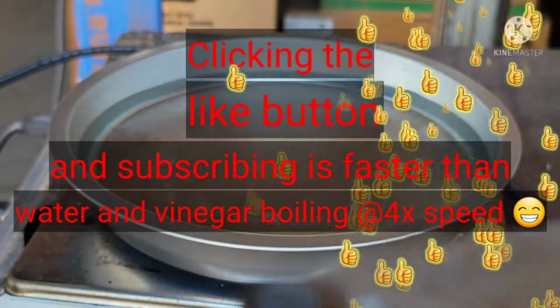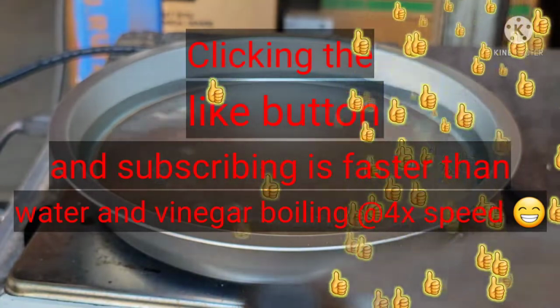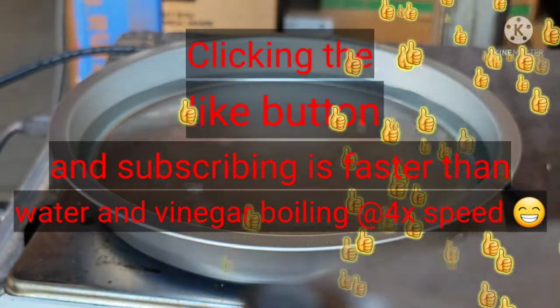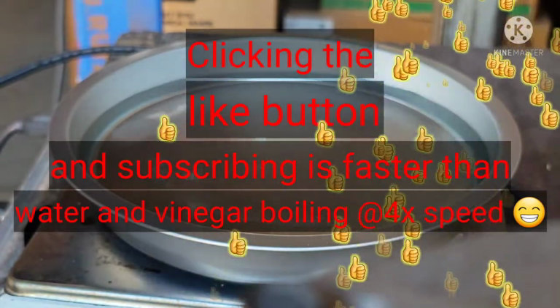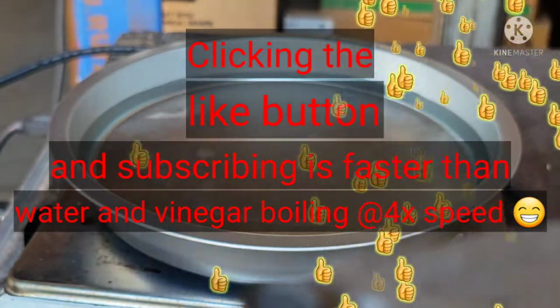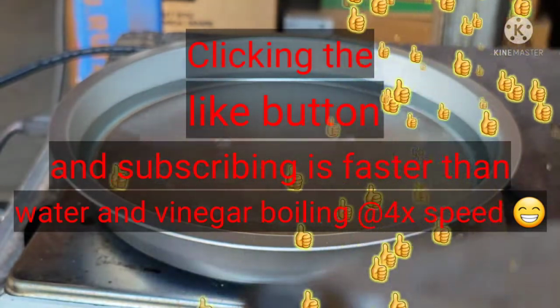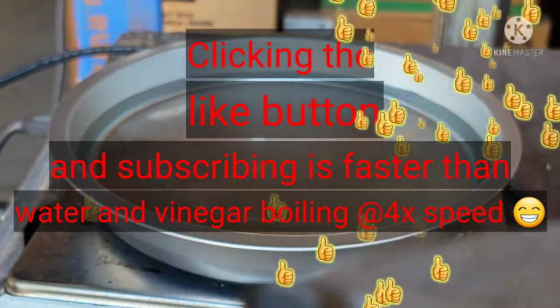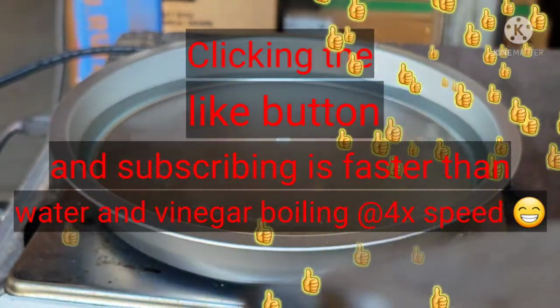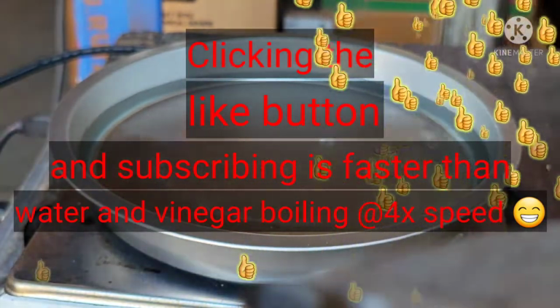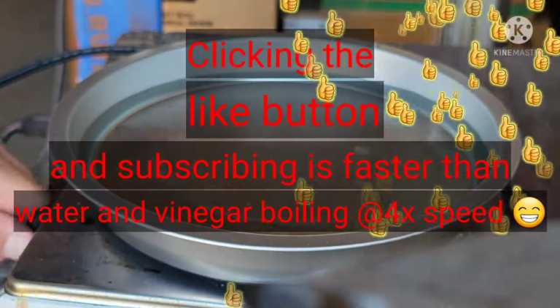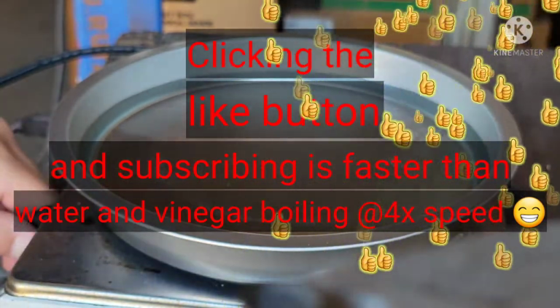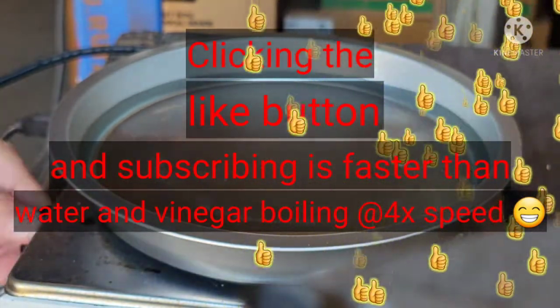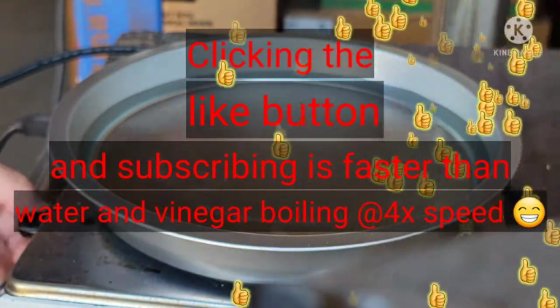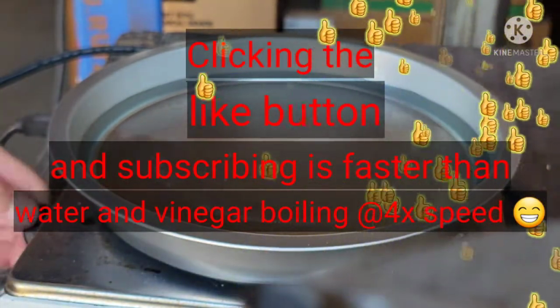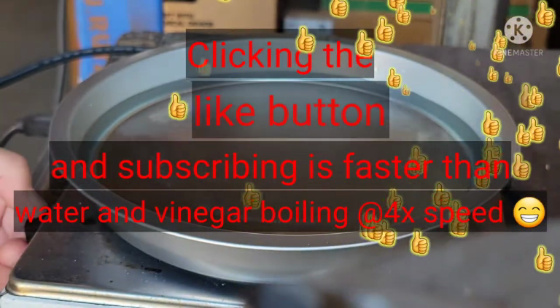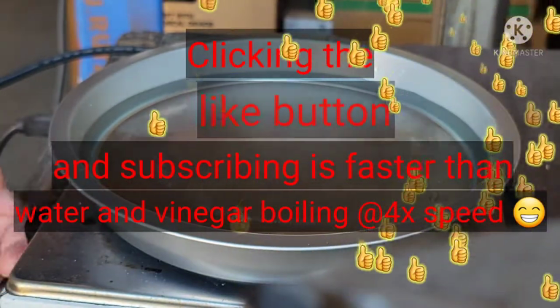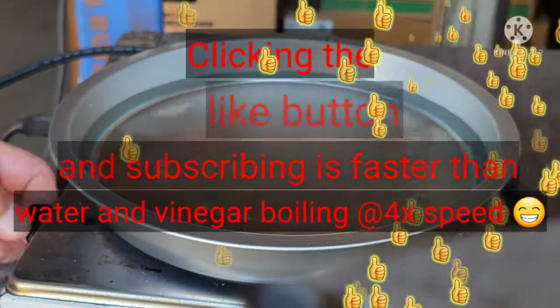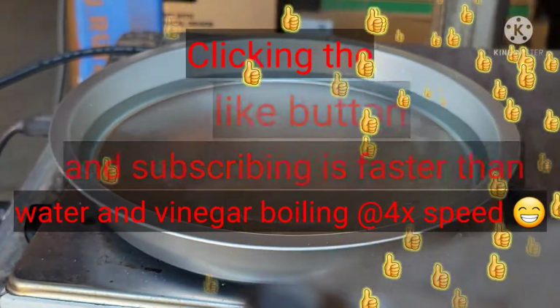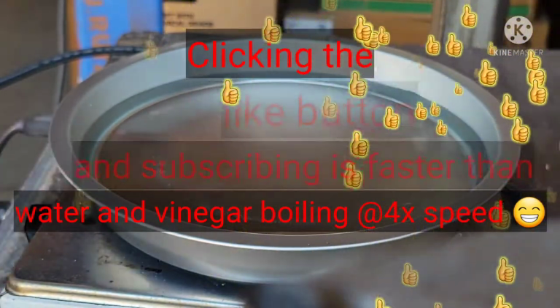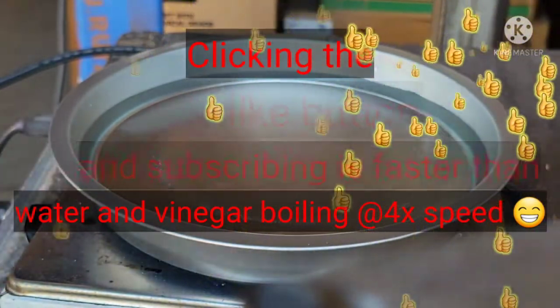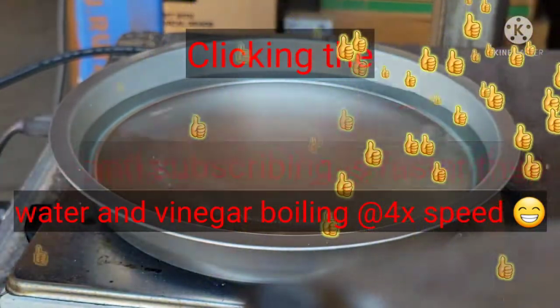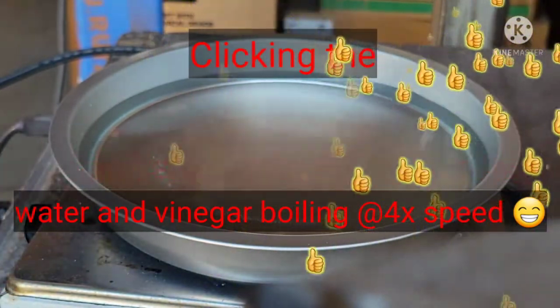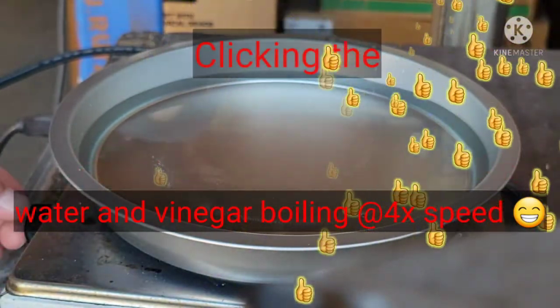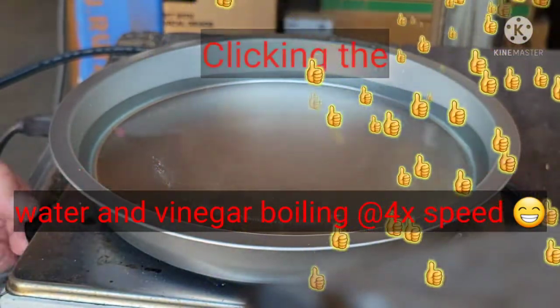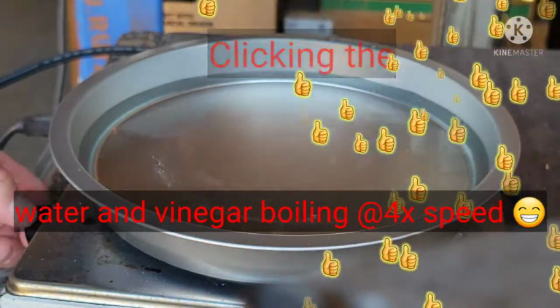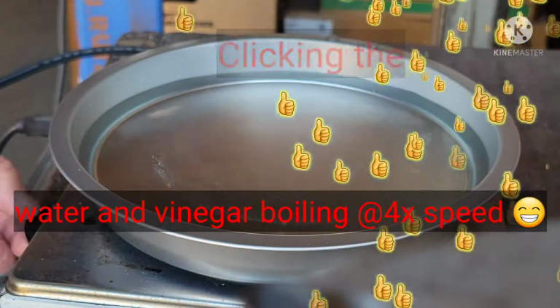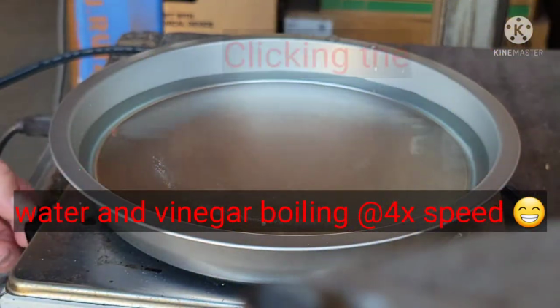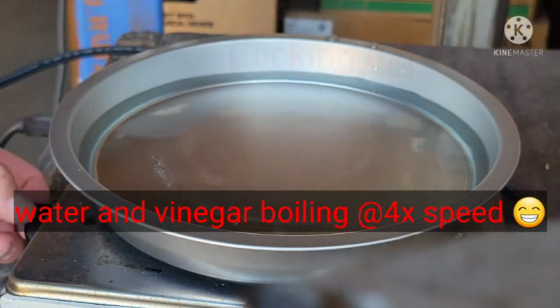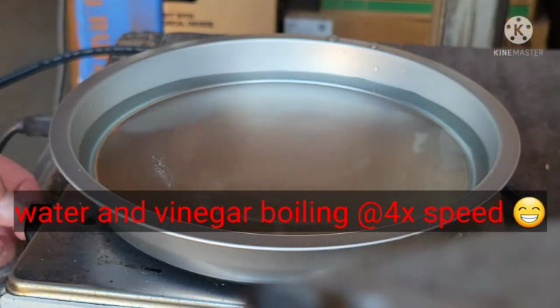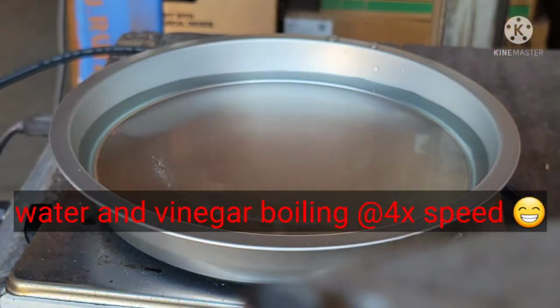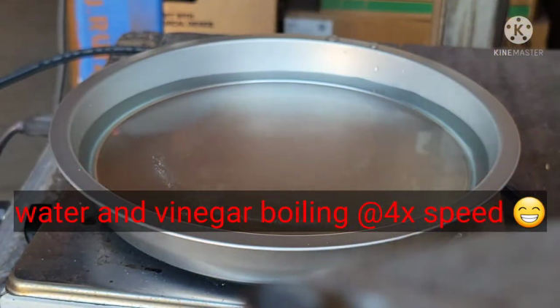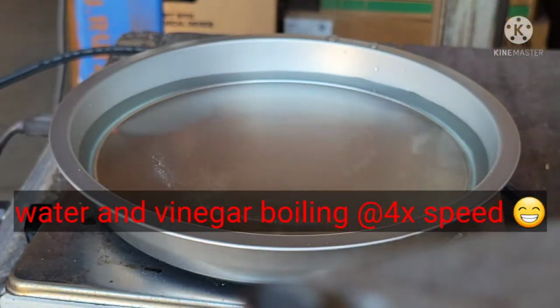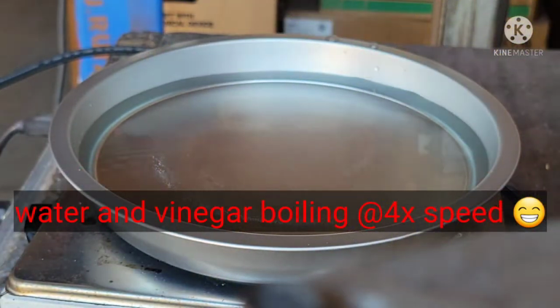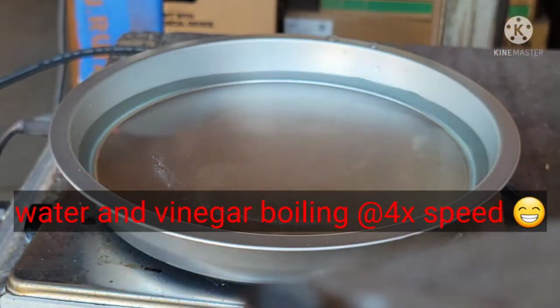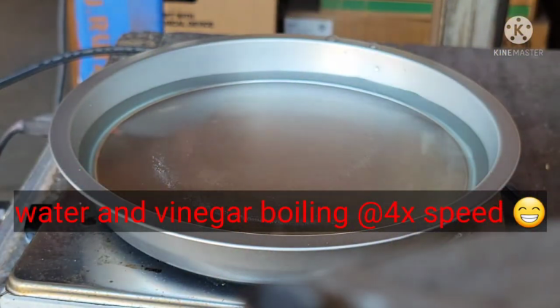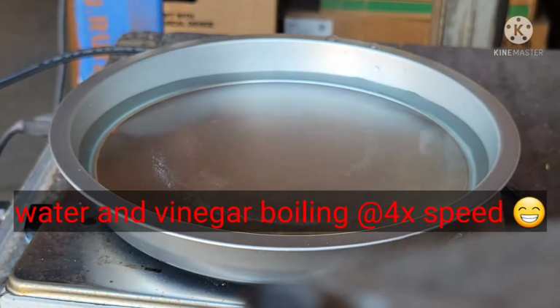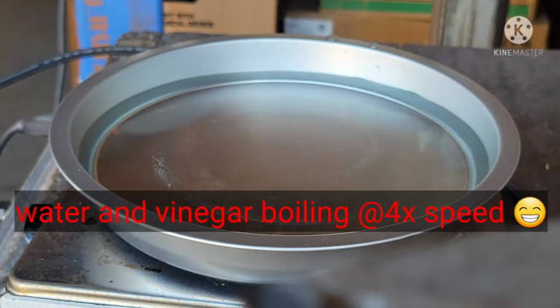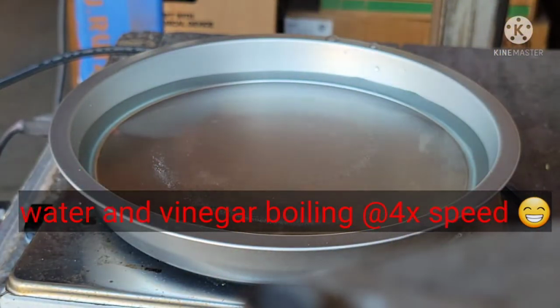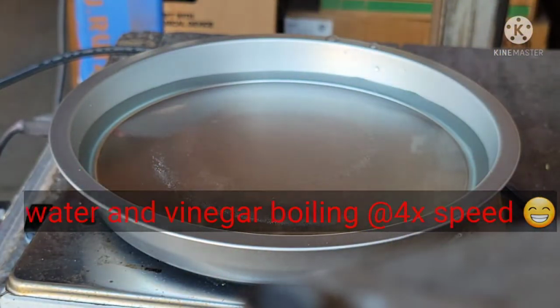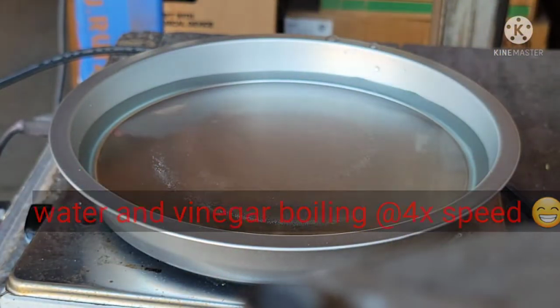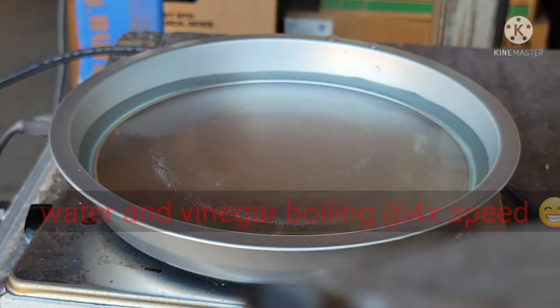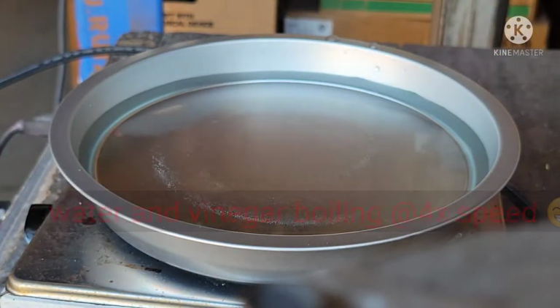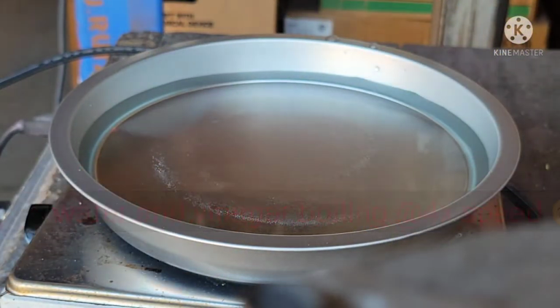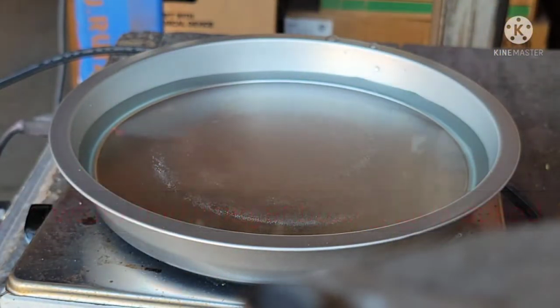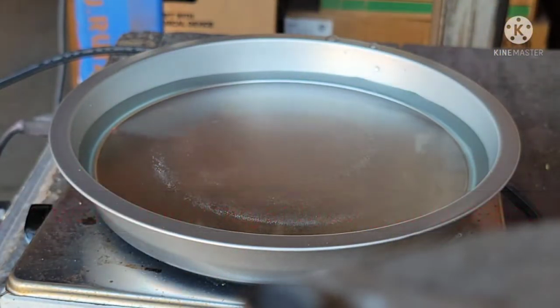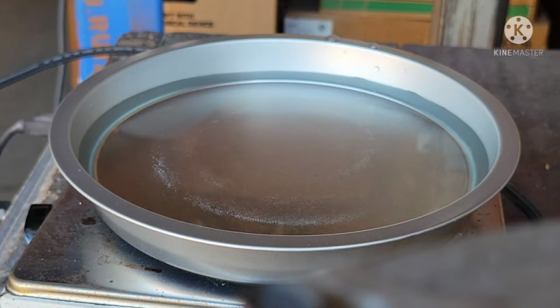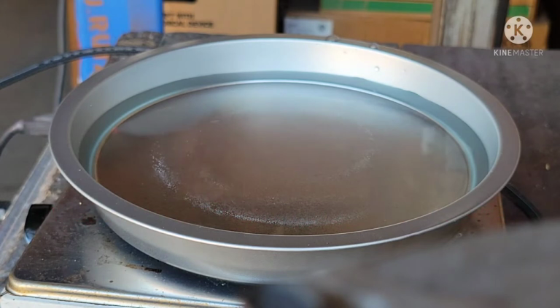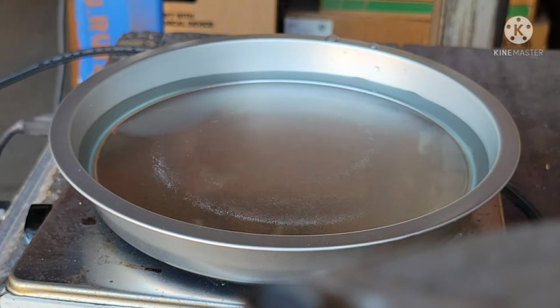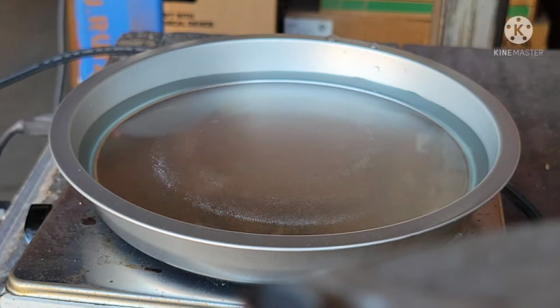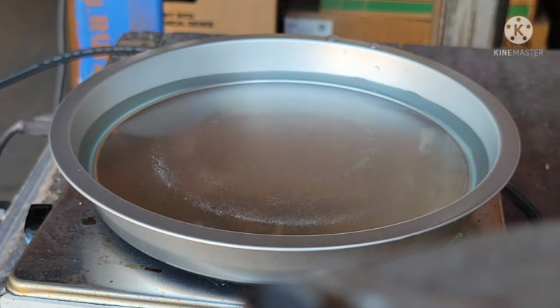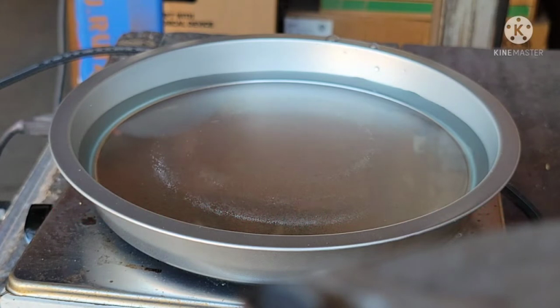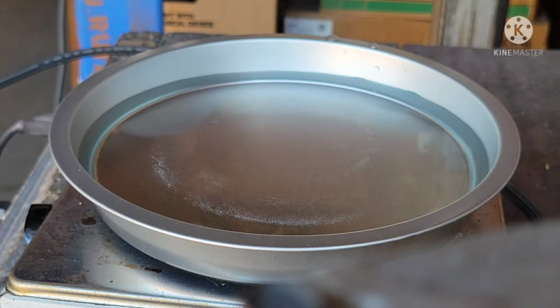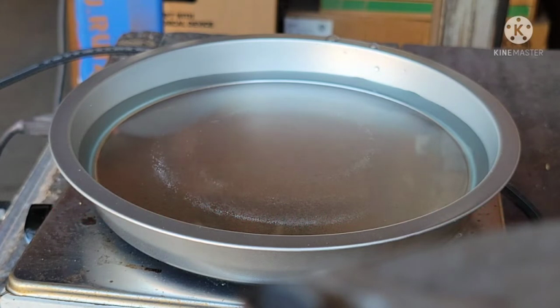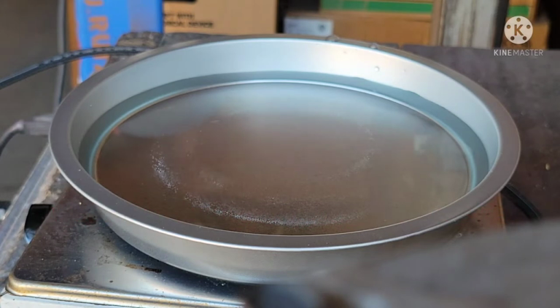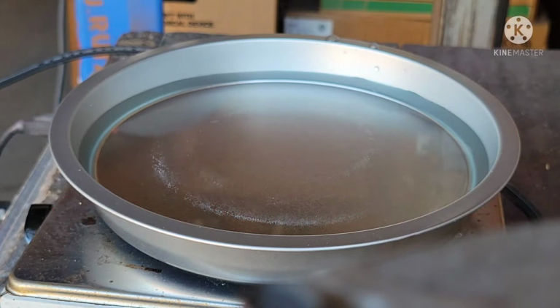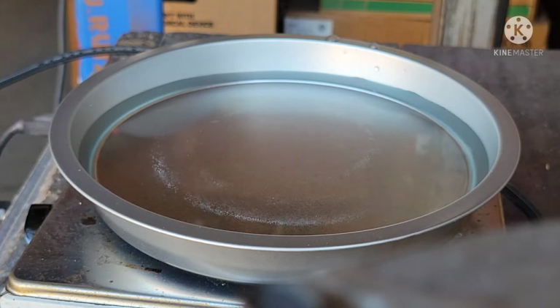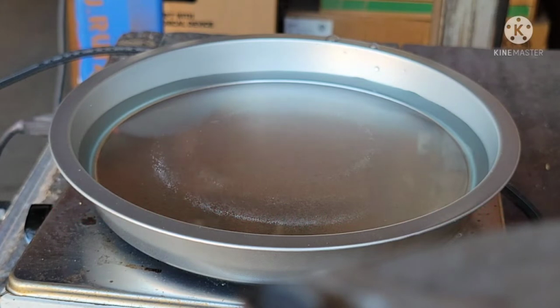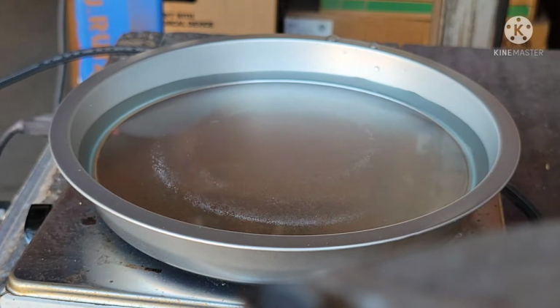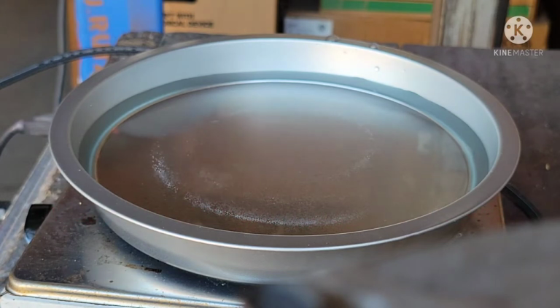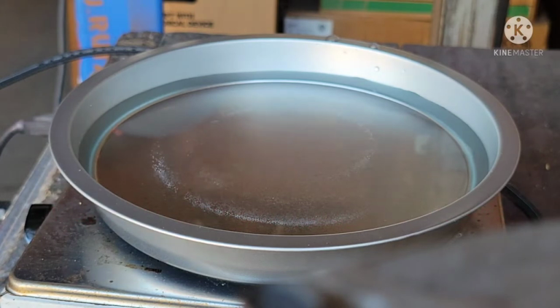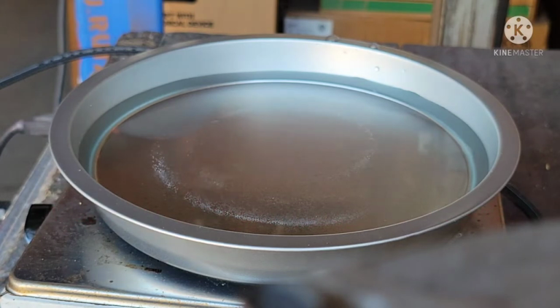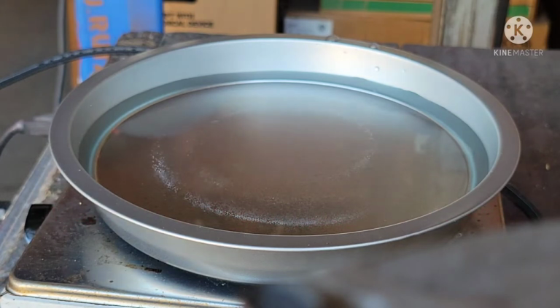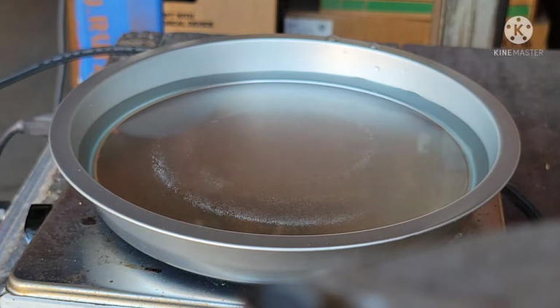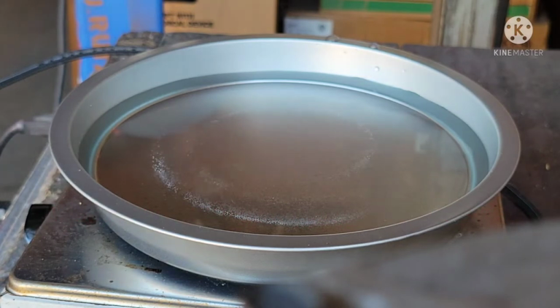Over here I put equal parts water and vinegar, enough to cover the pulls, and I let it boil for about 15 minutes.